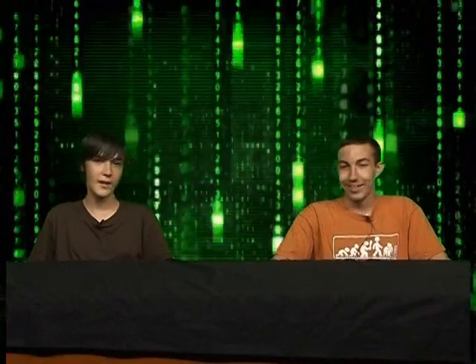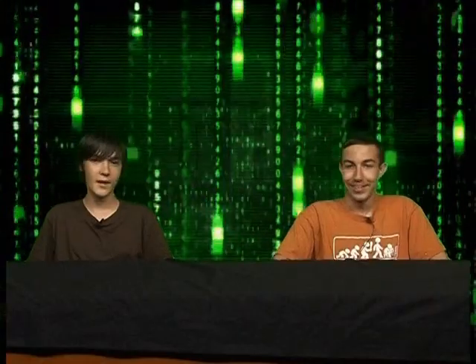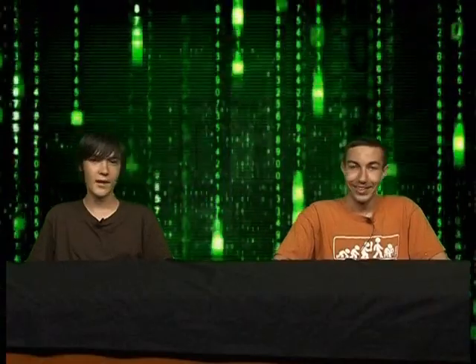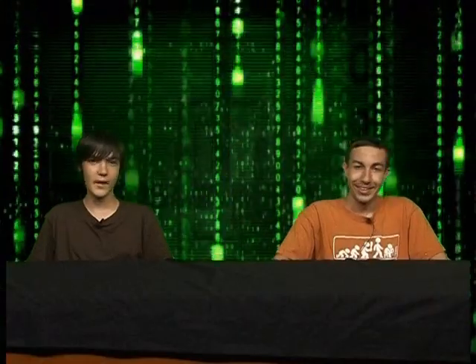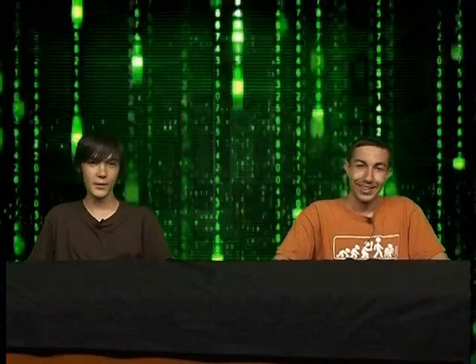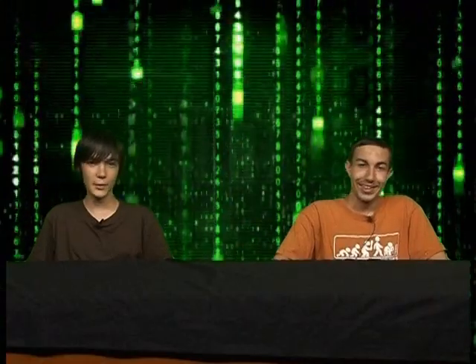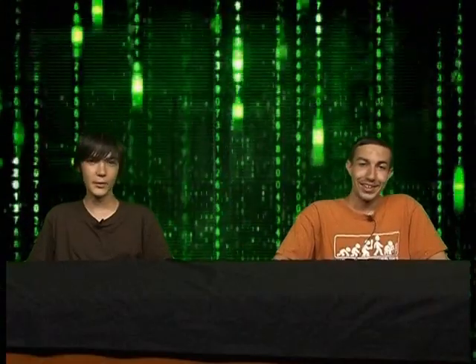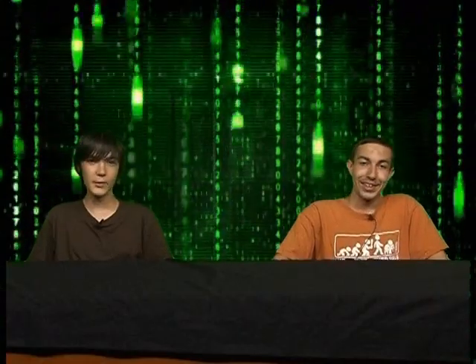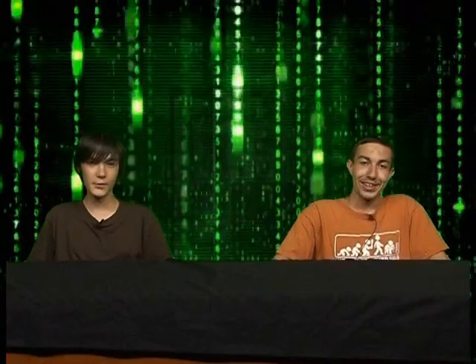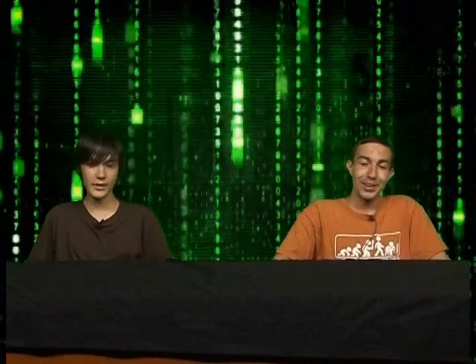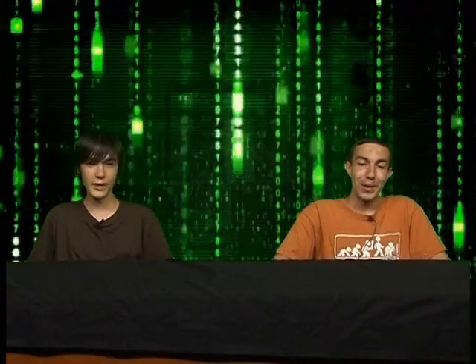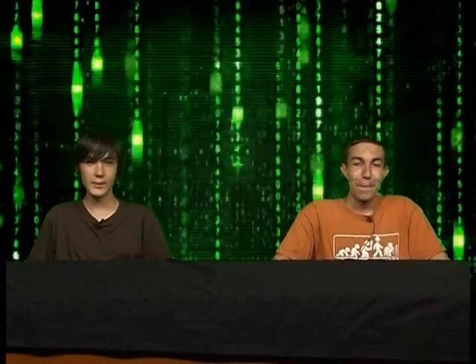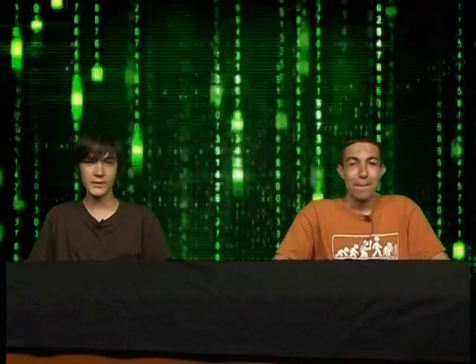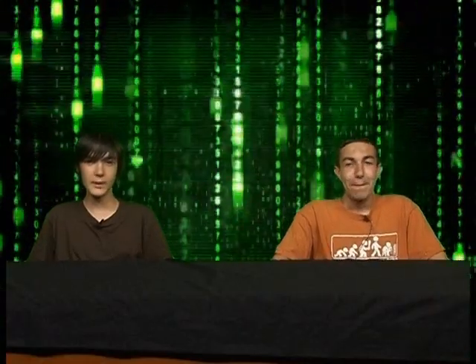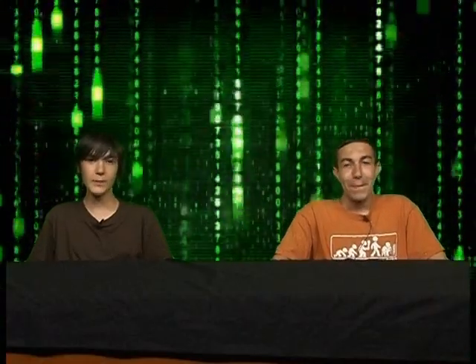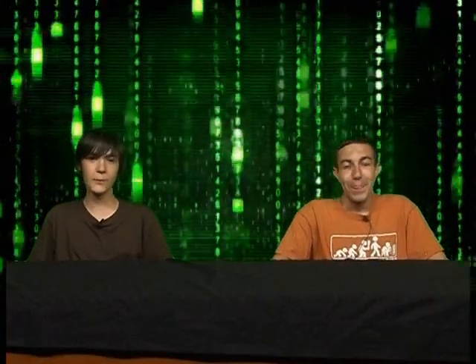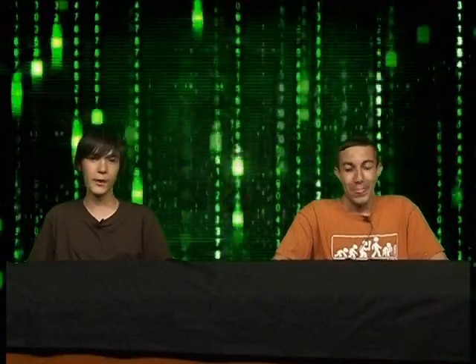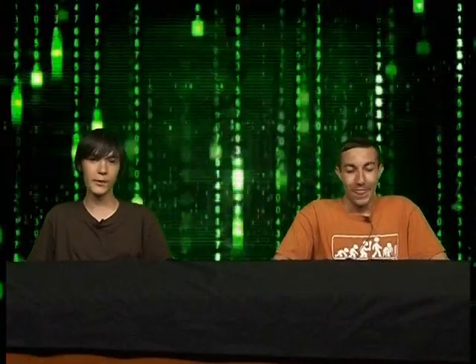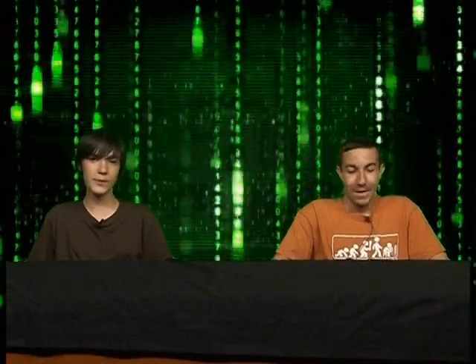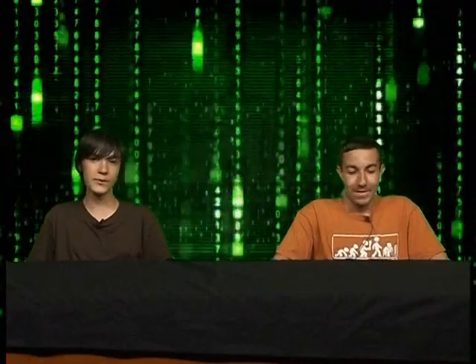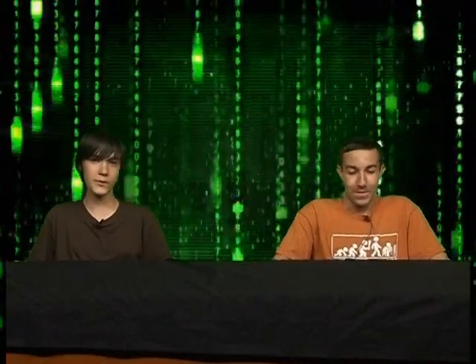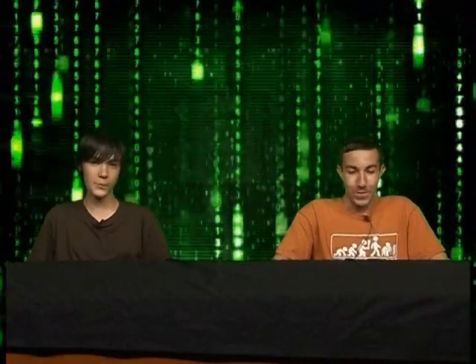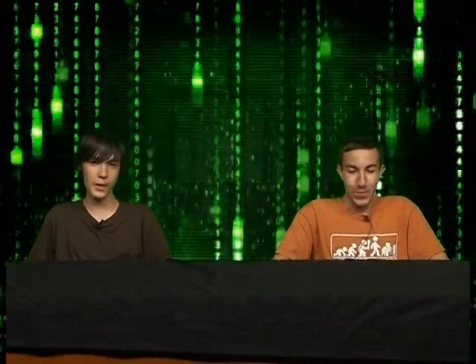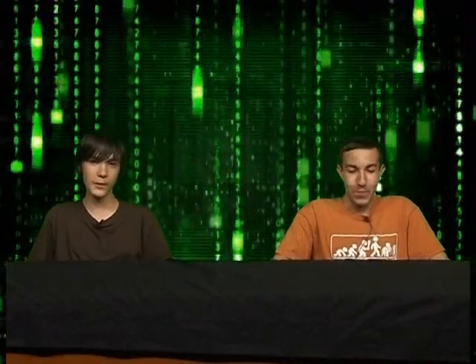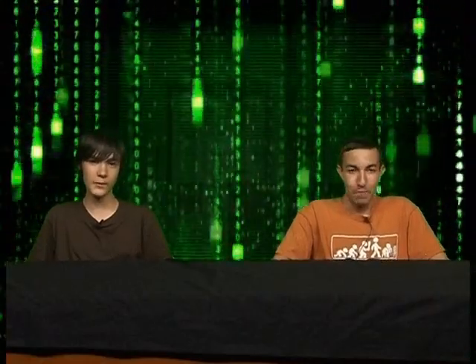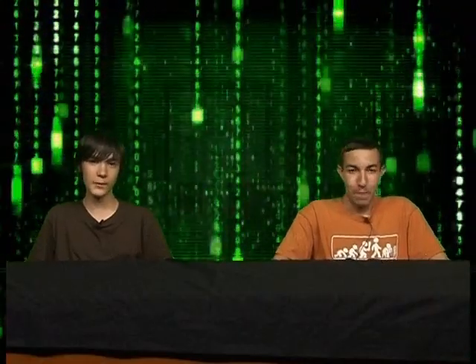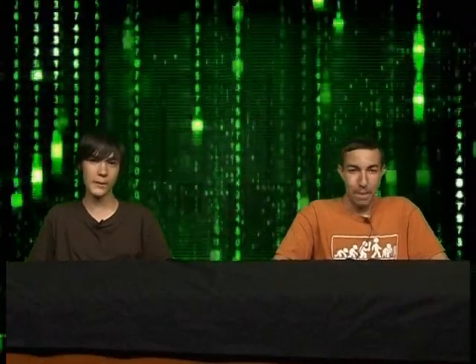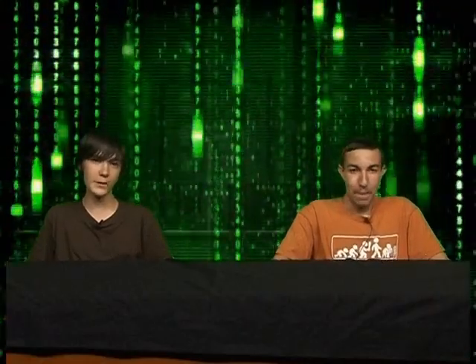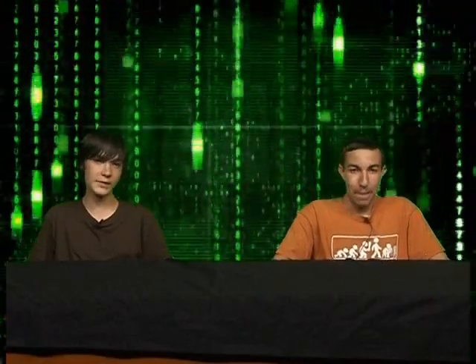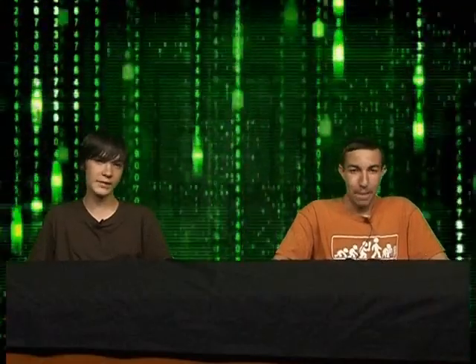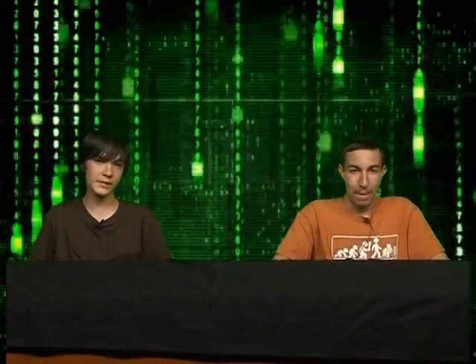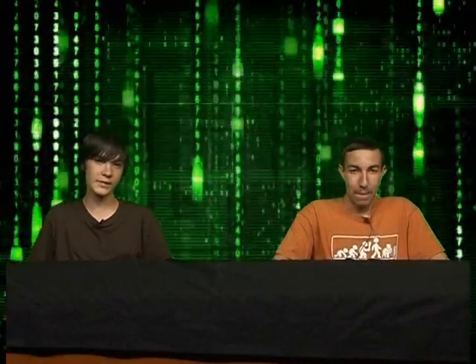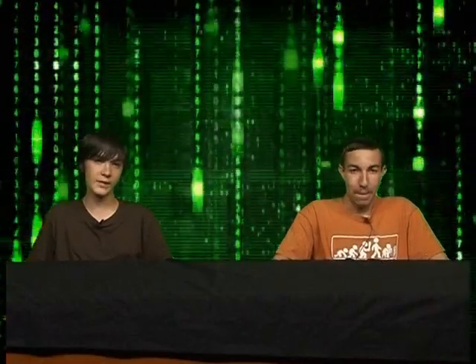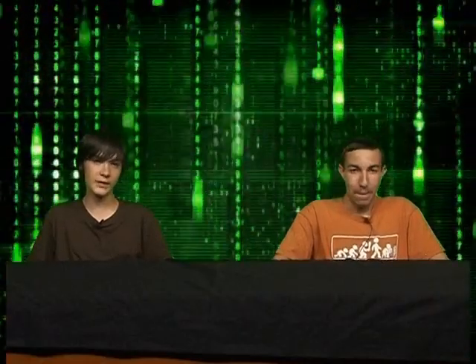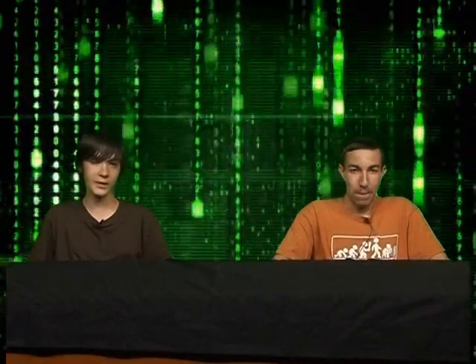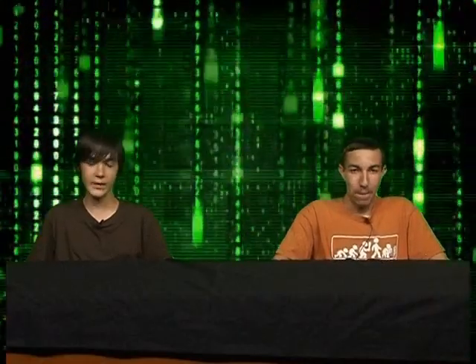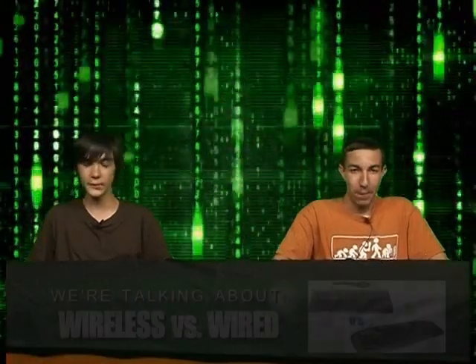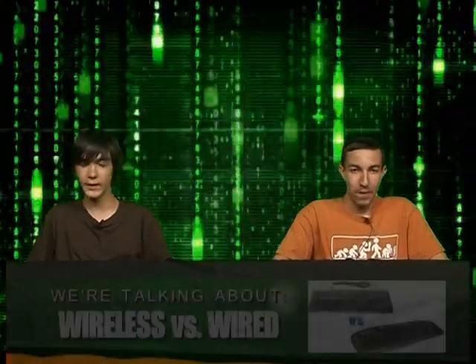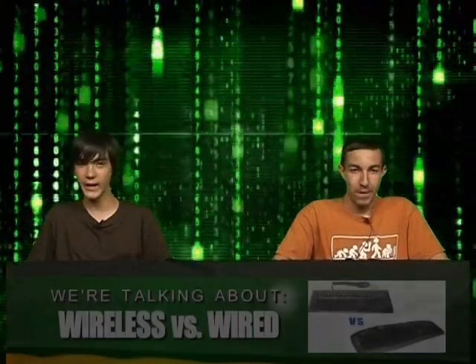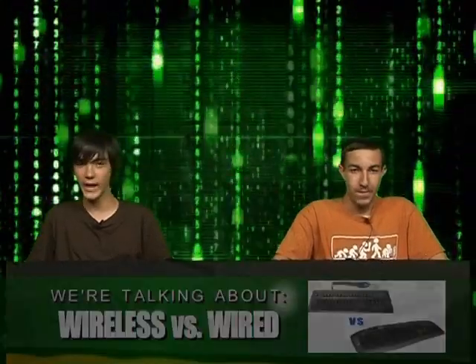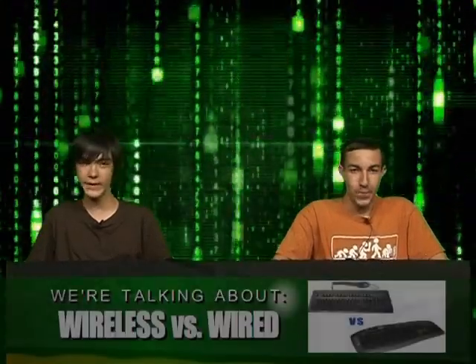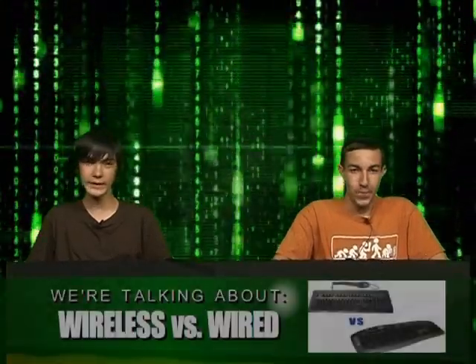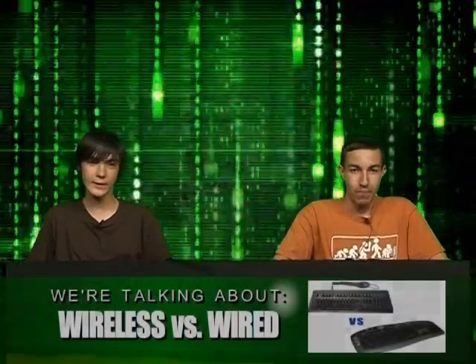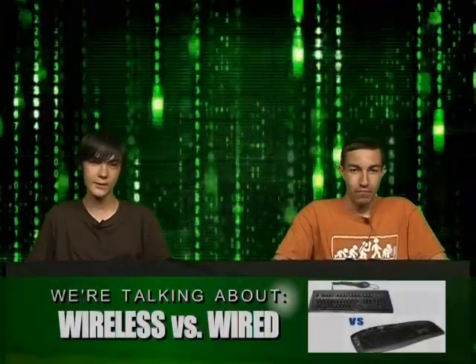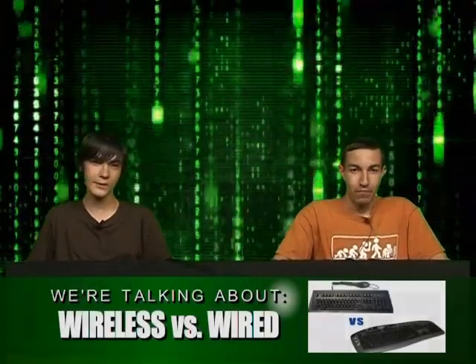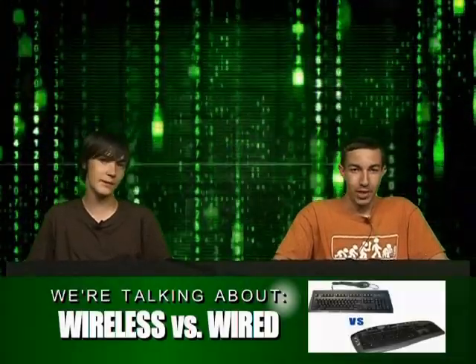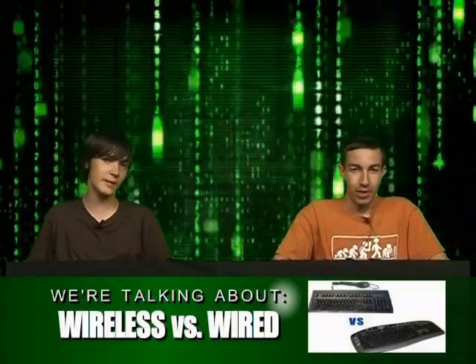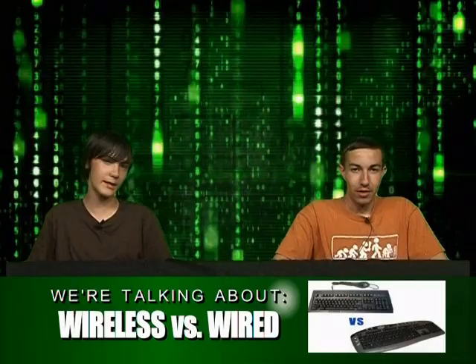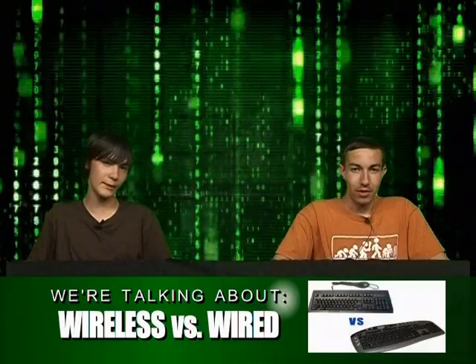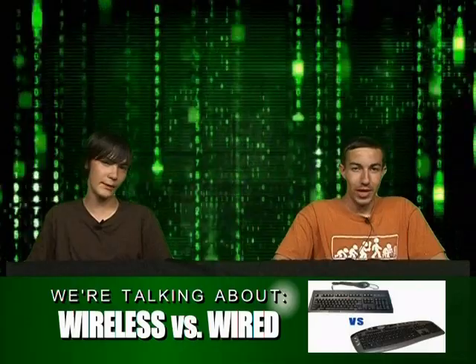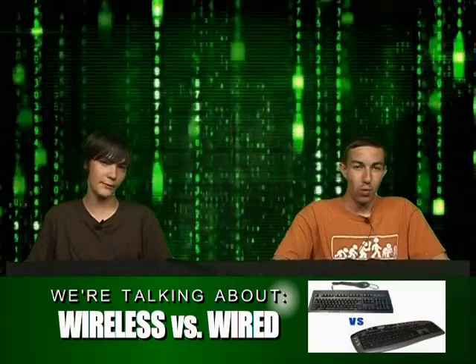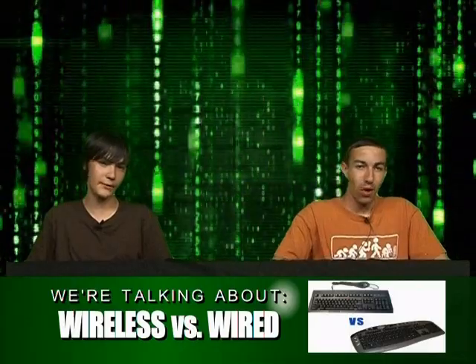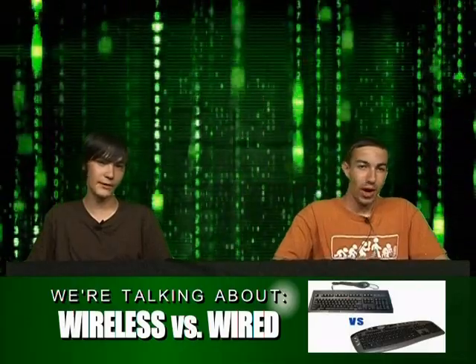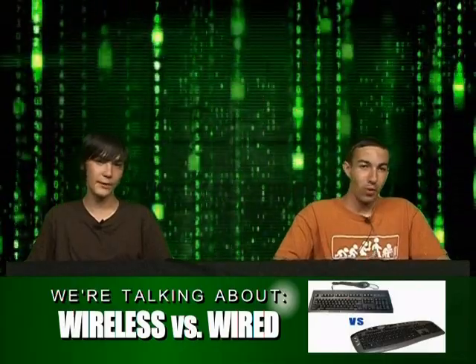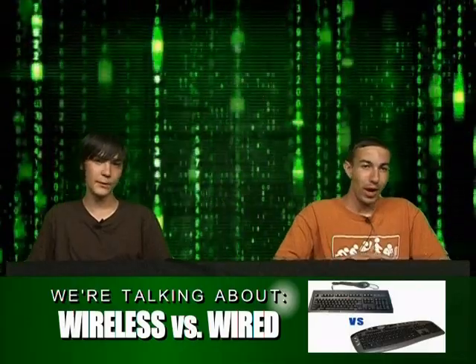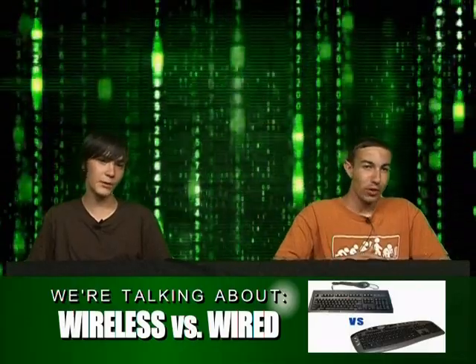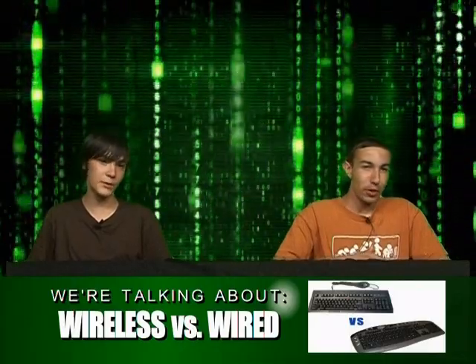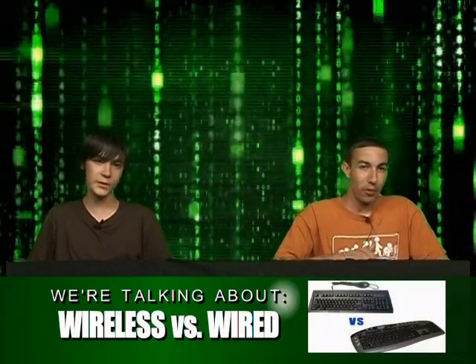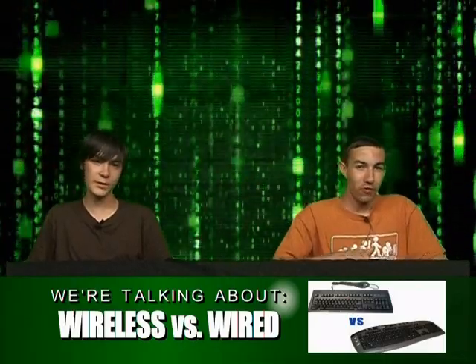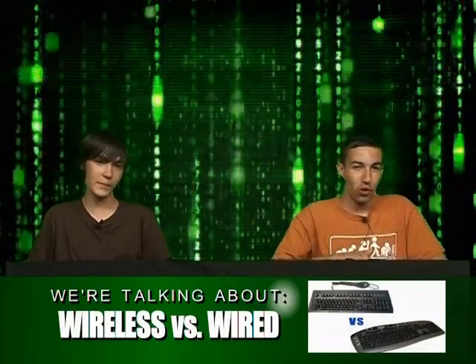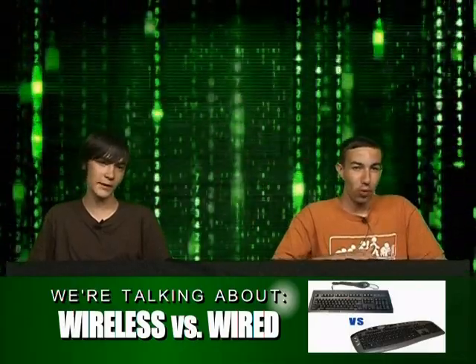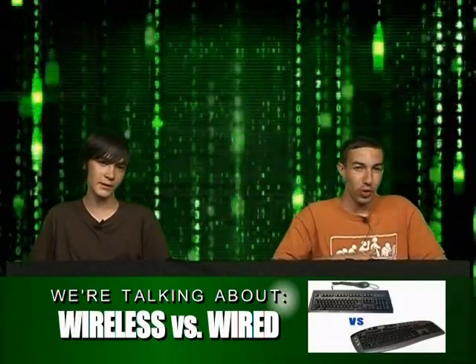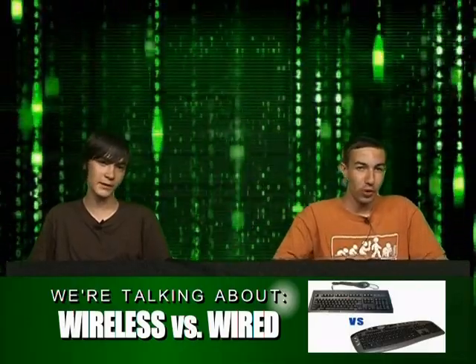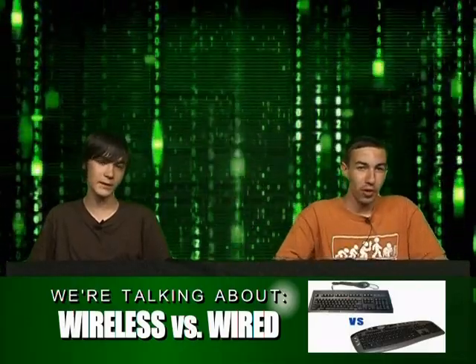And our third segment is going to be wireless versus wired — mouses, internet, anything you can think of. Why would you prefer which one?